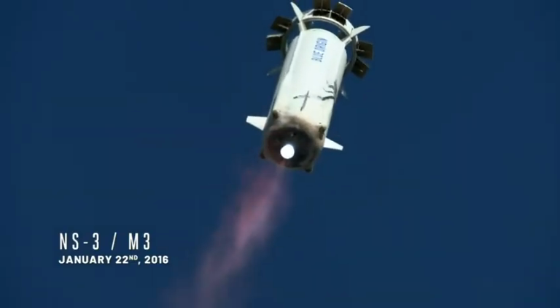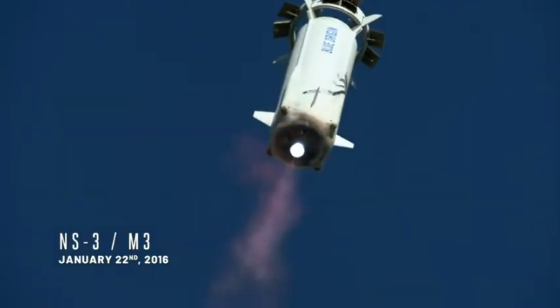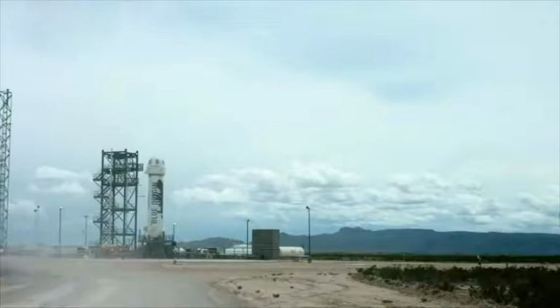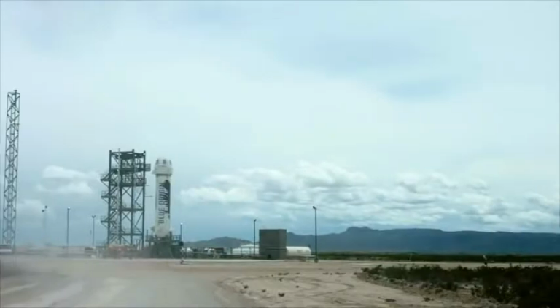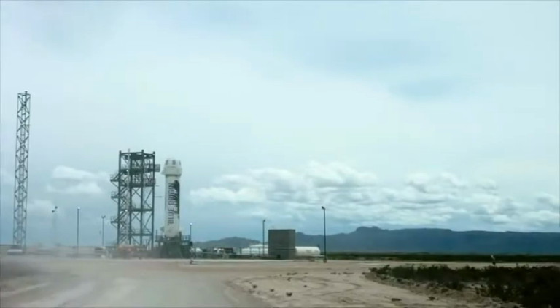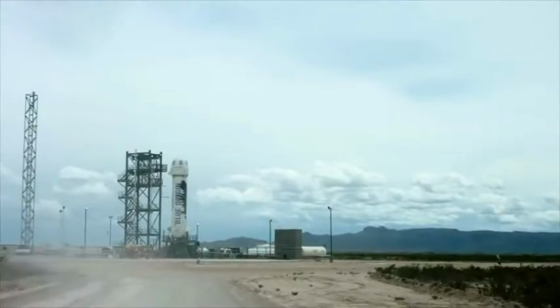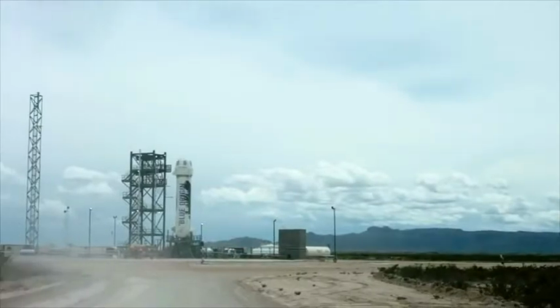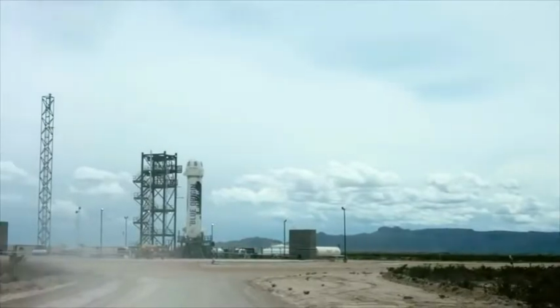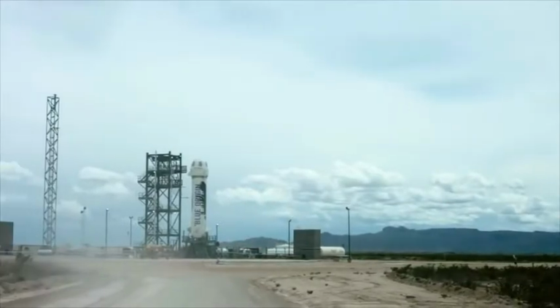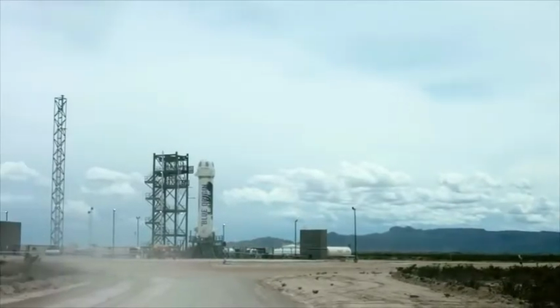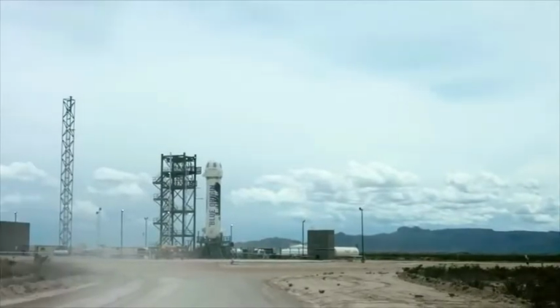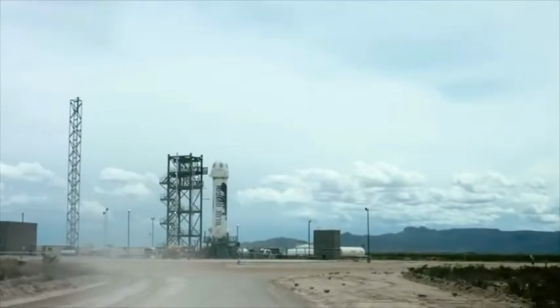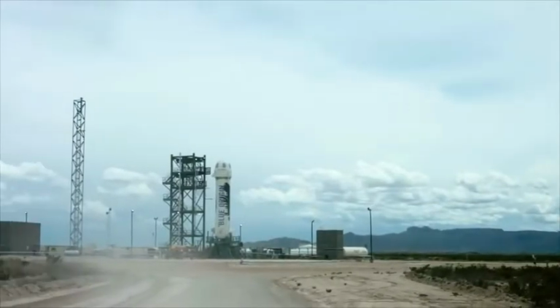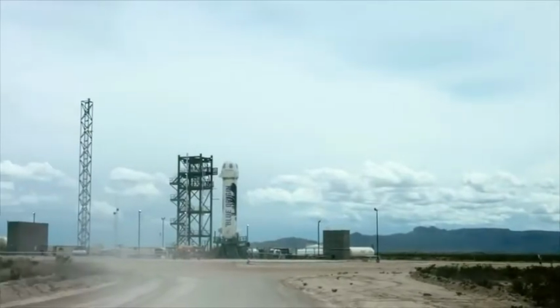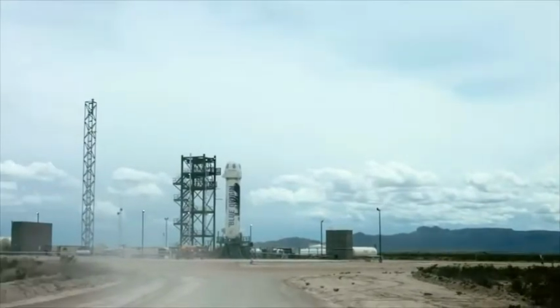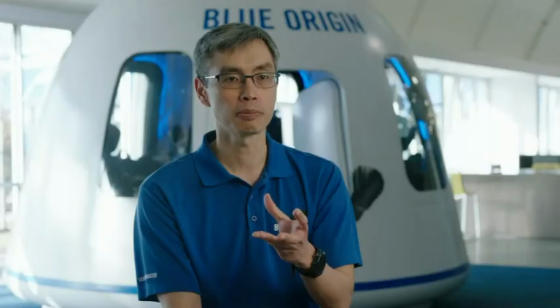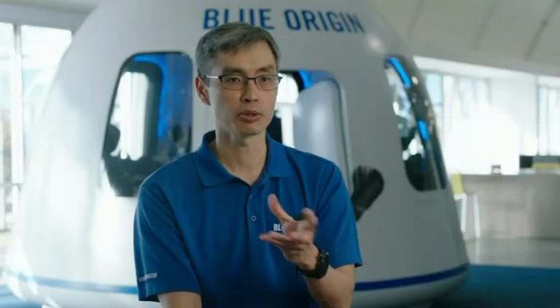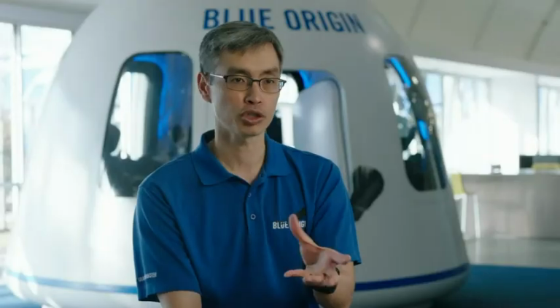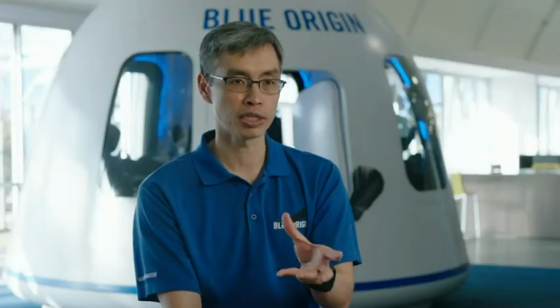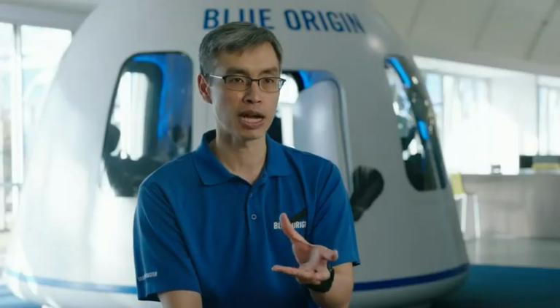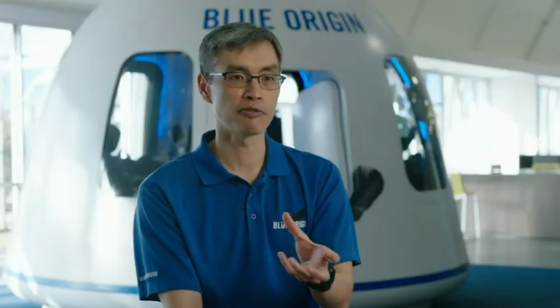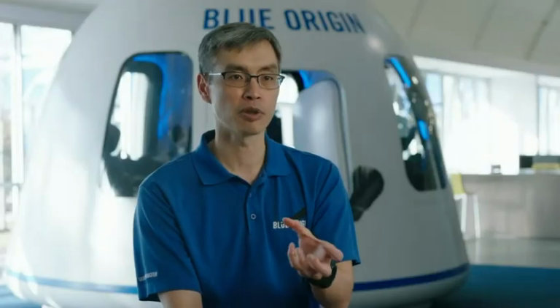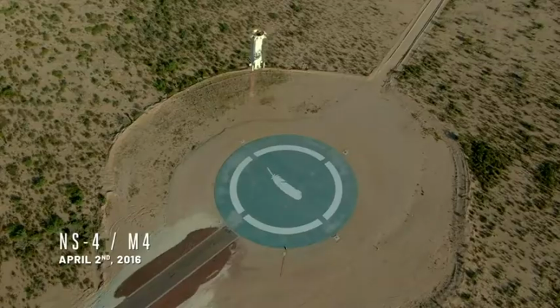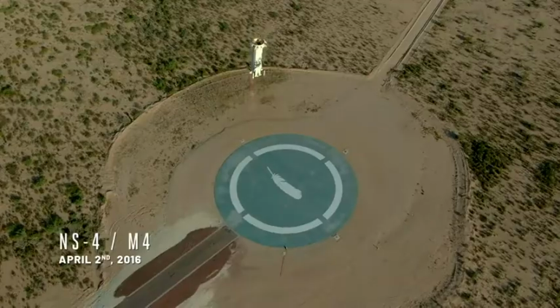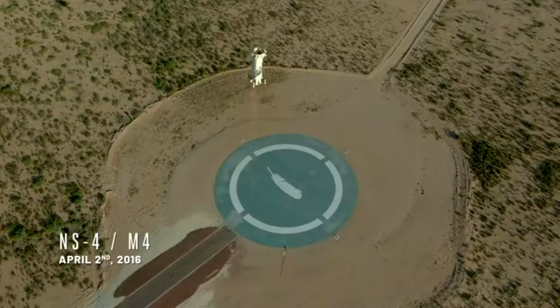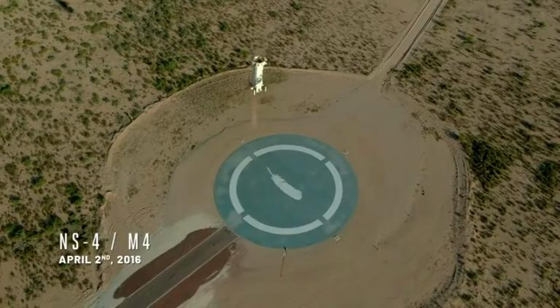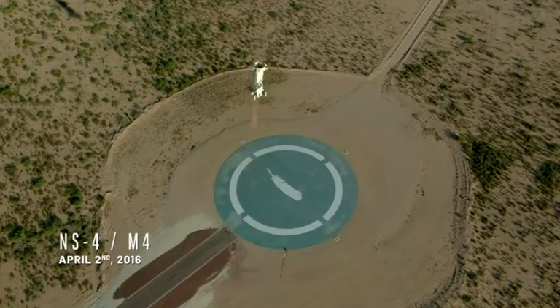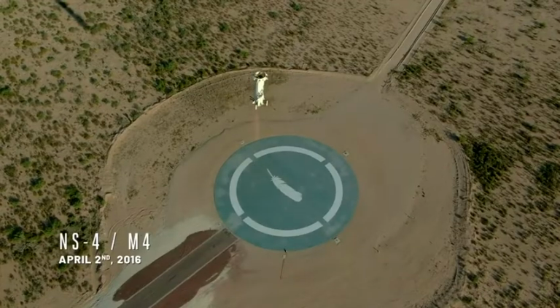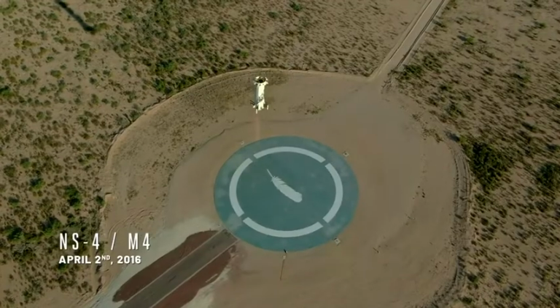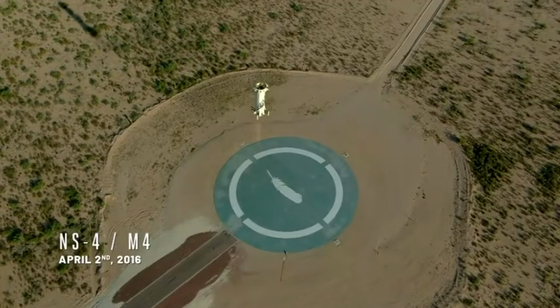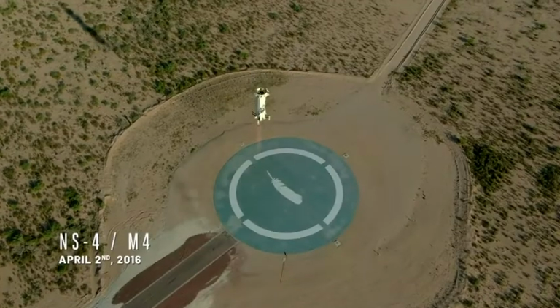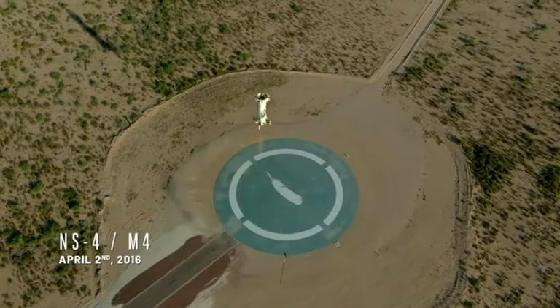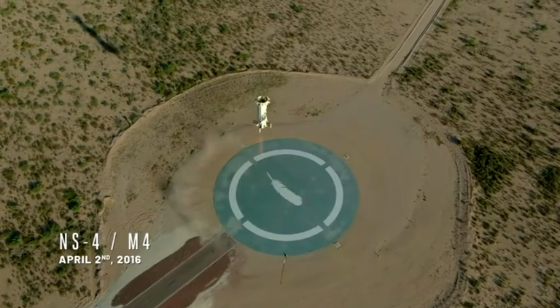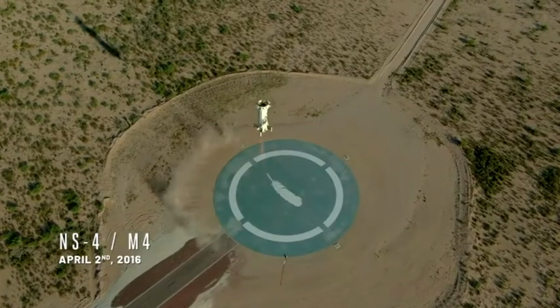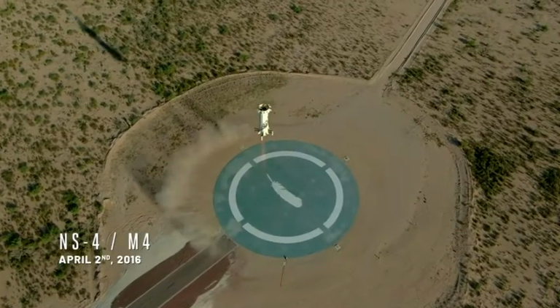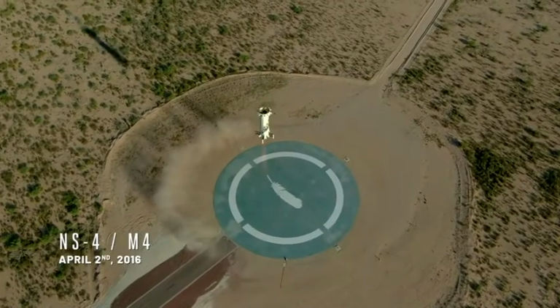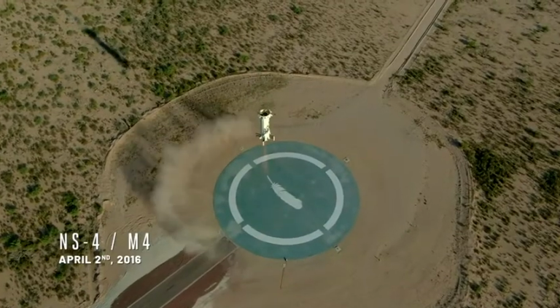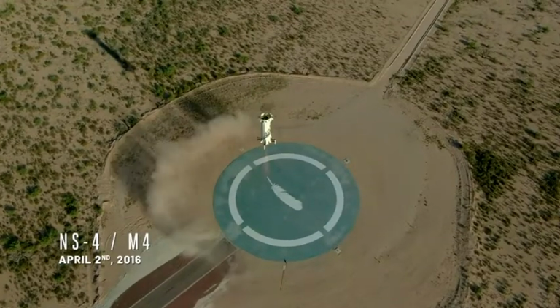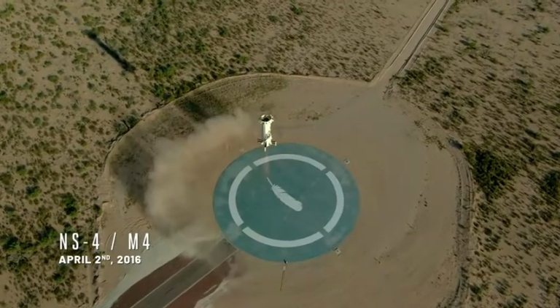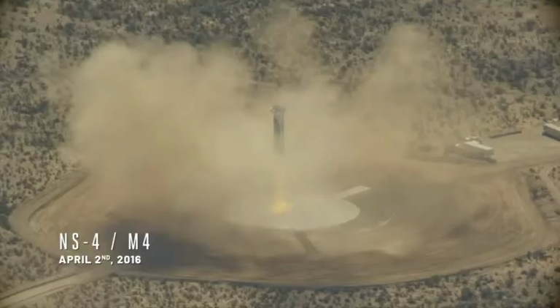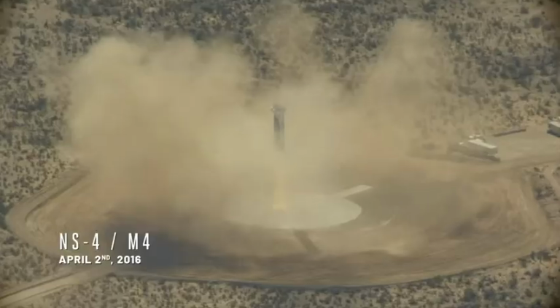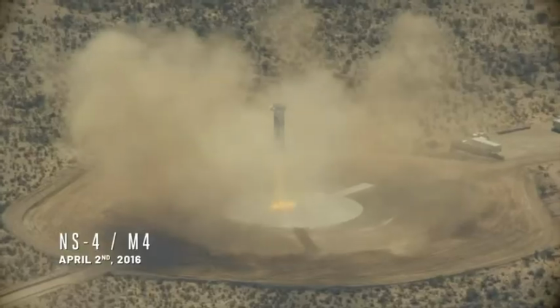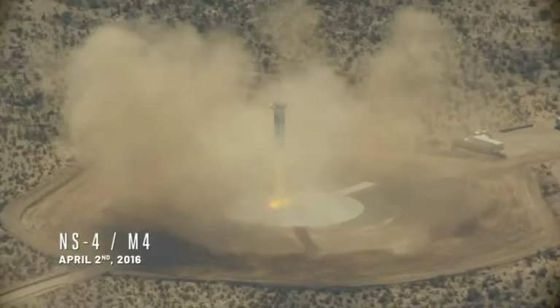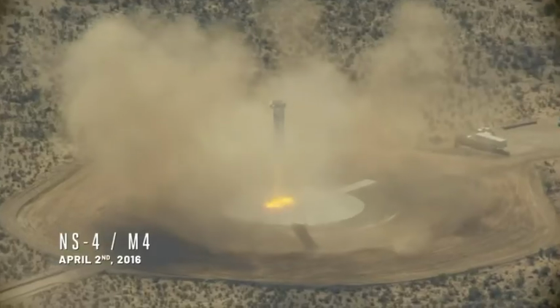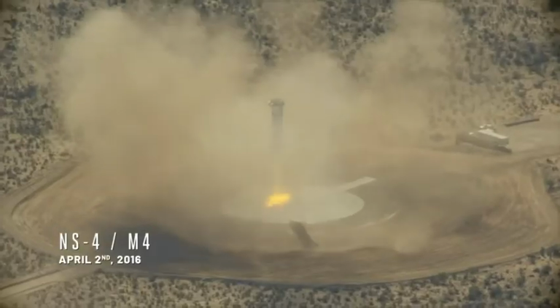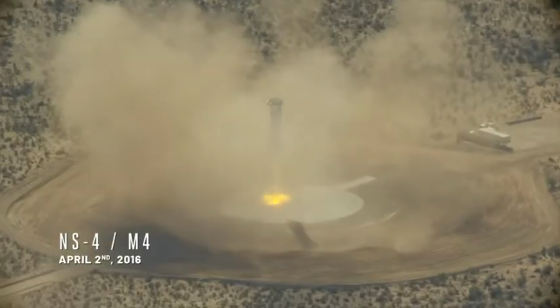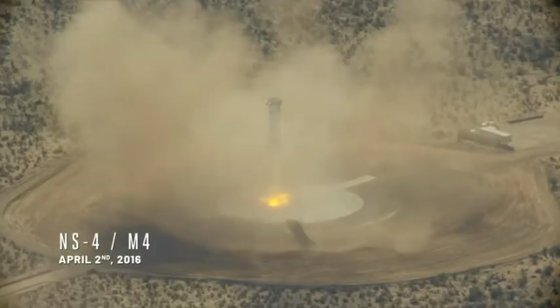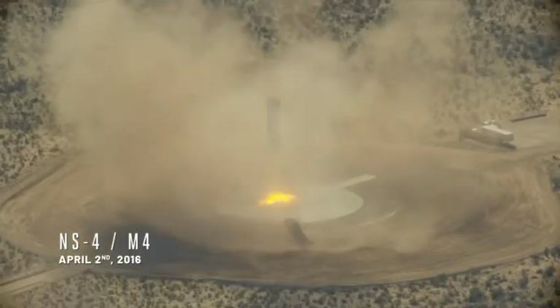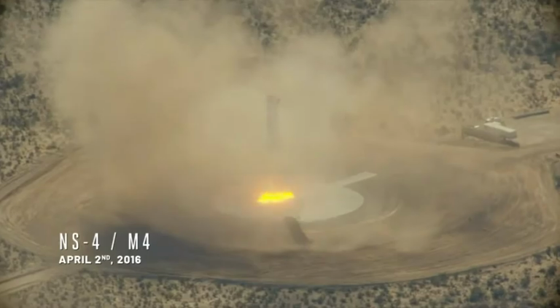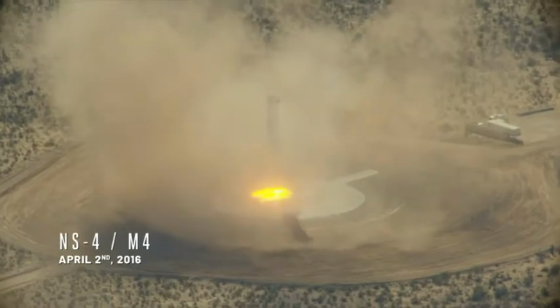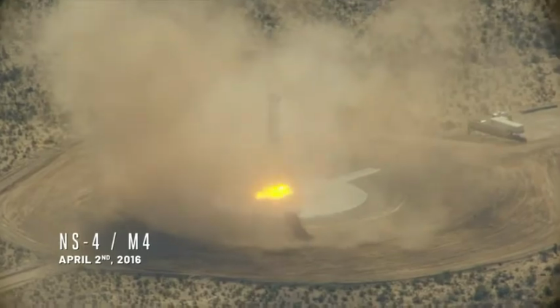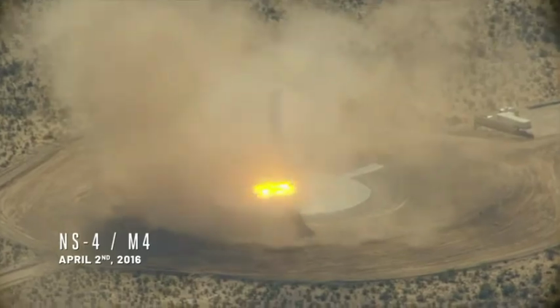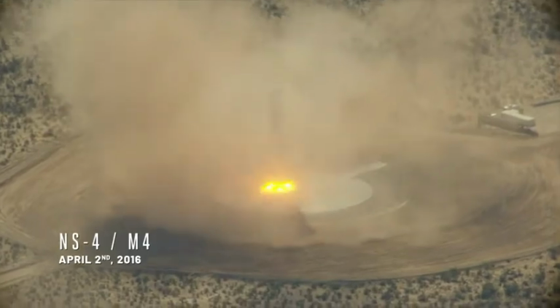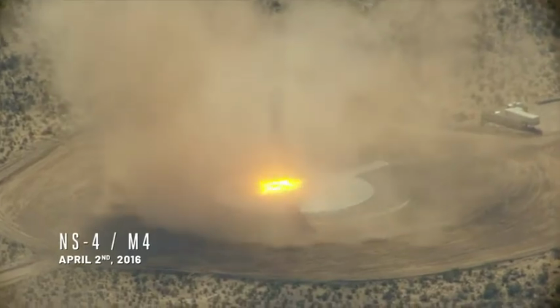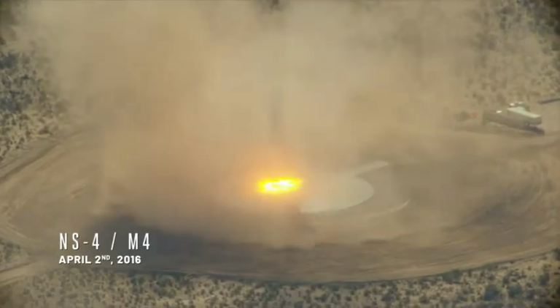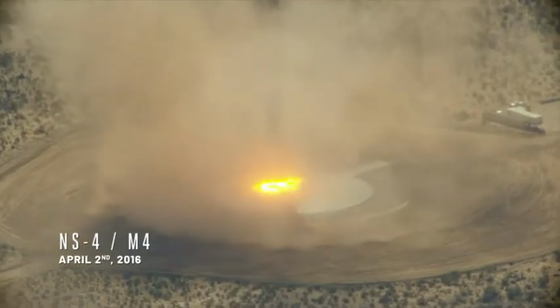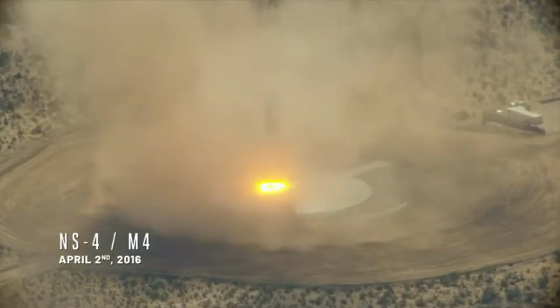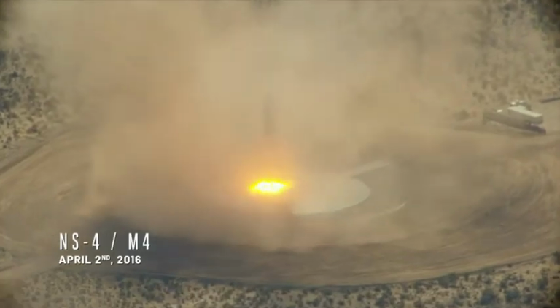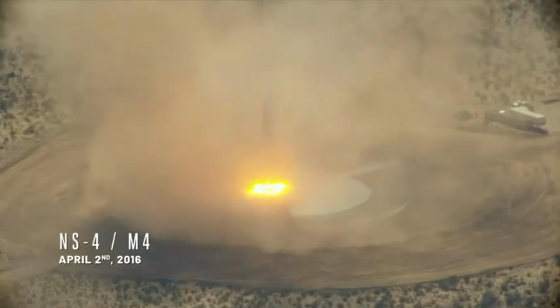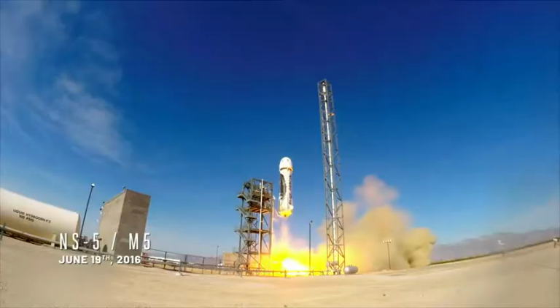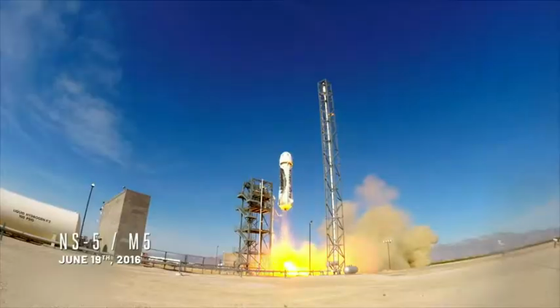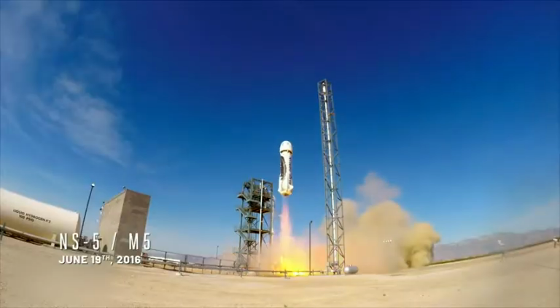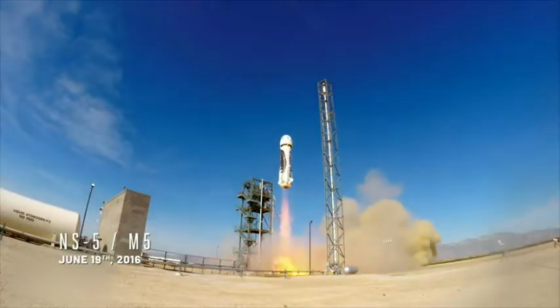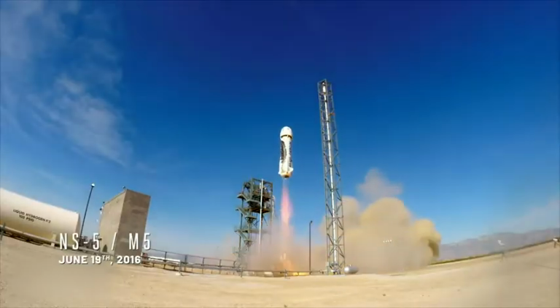For M4, we pushed the envelope, lighting the engine seconds before it would impact the ground, and we perfected it at that time.